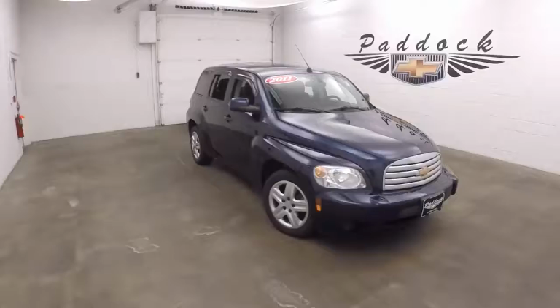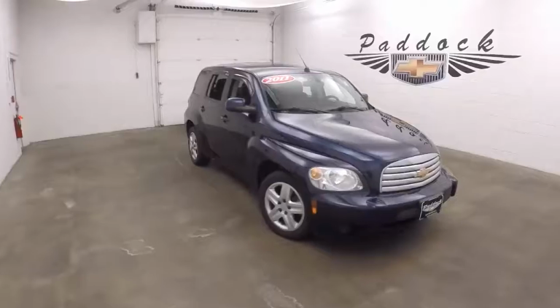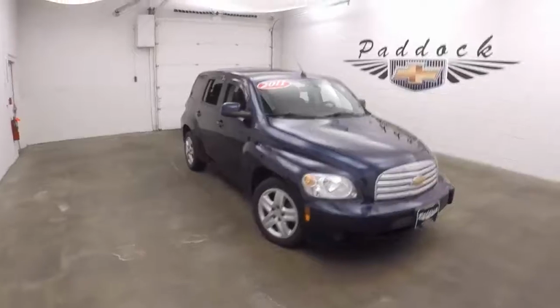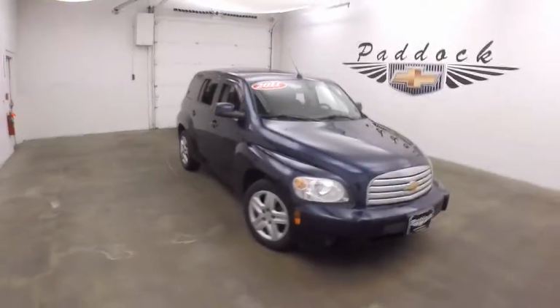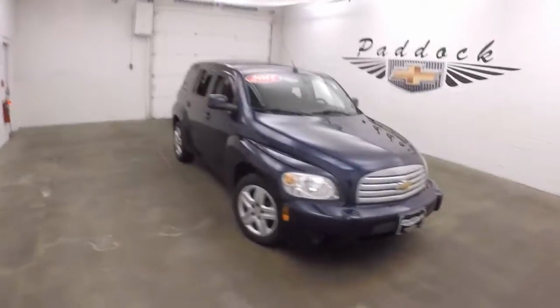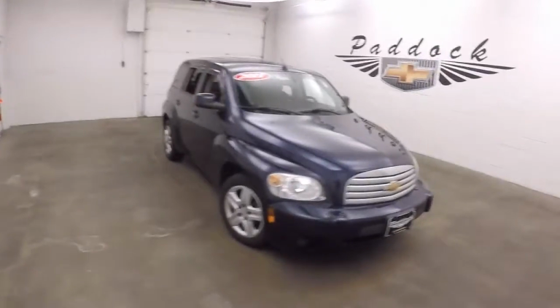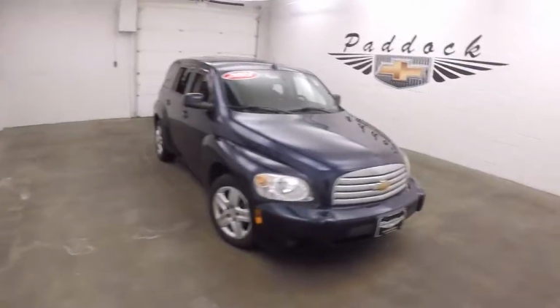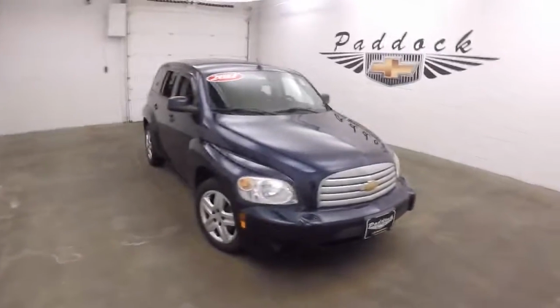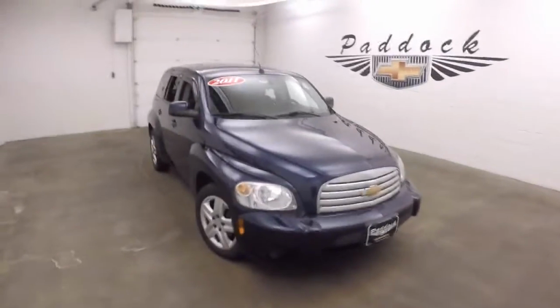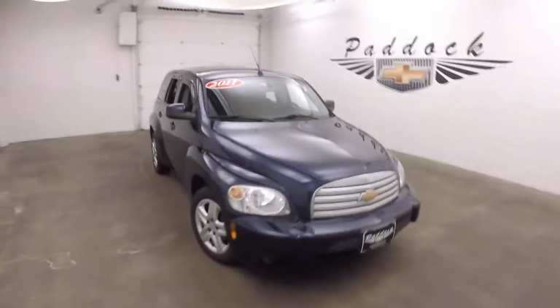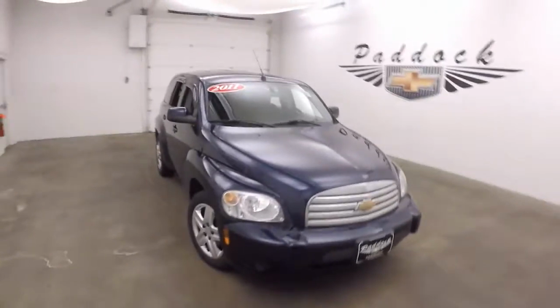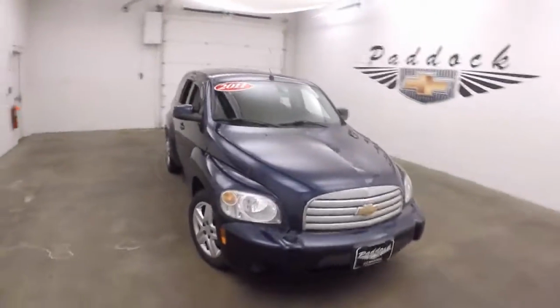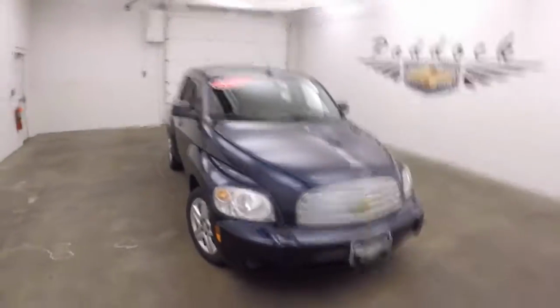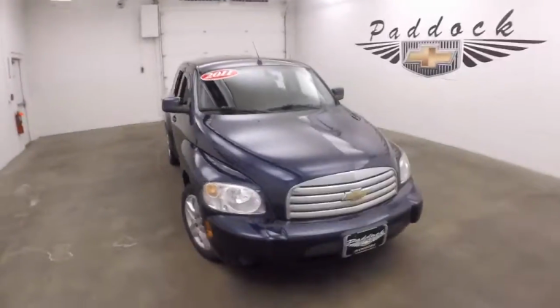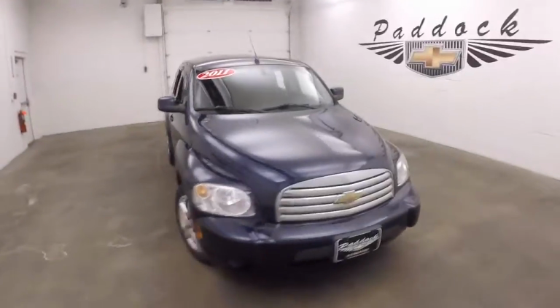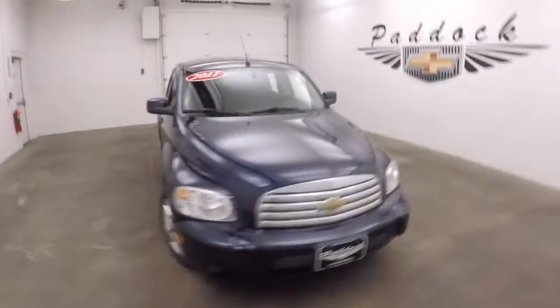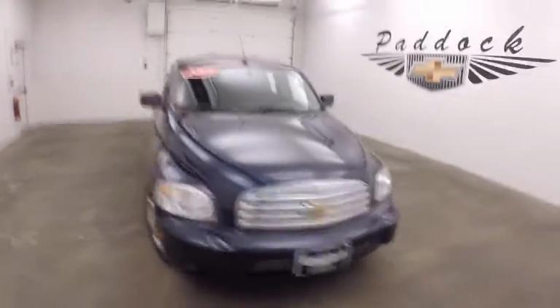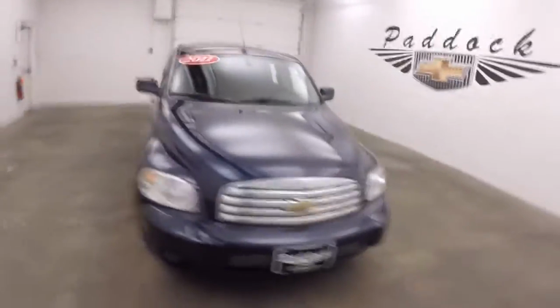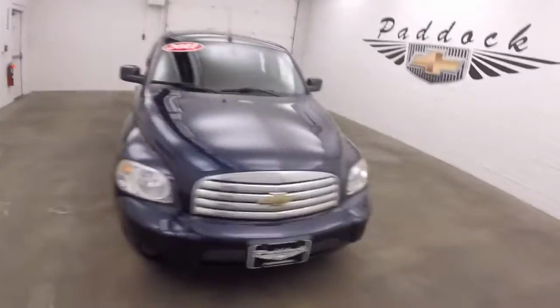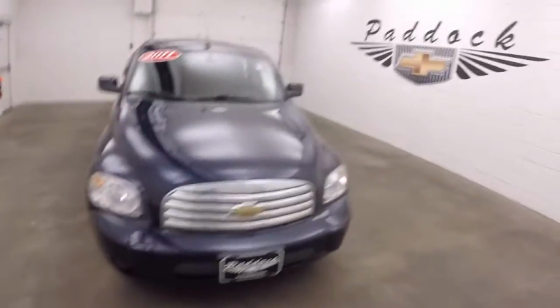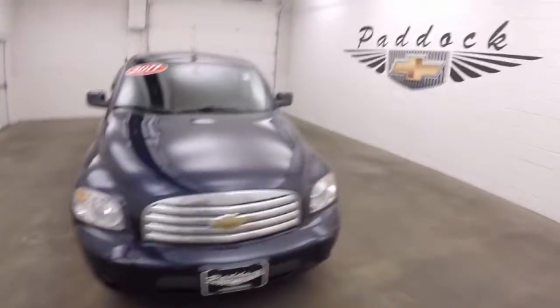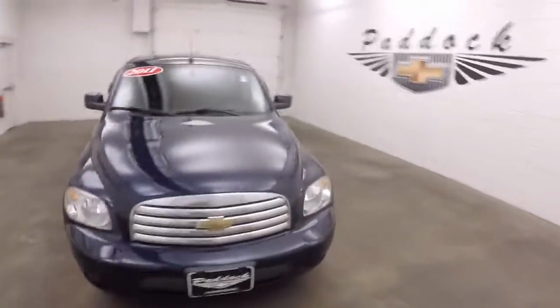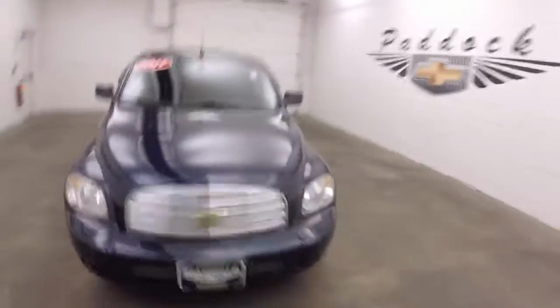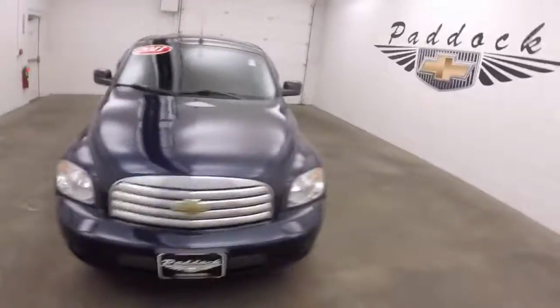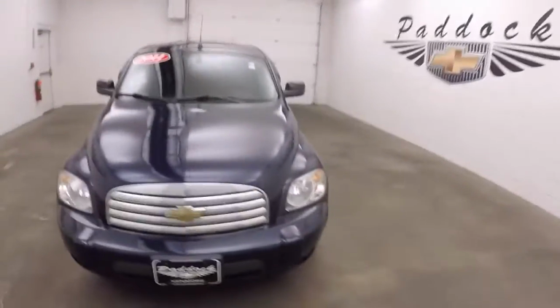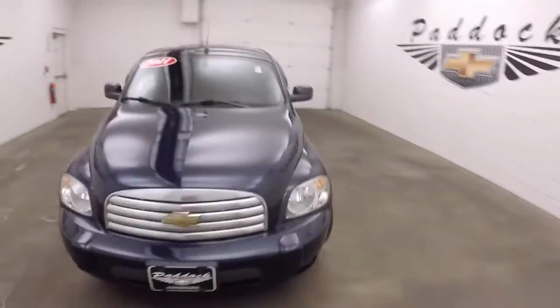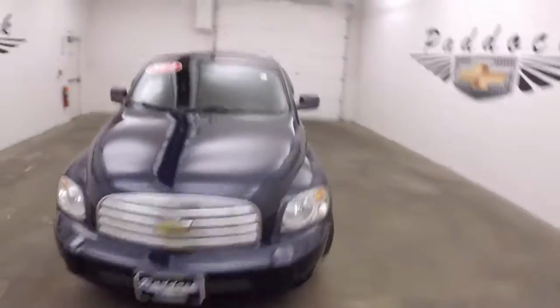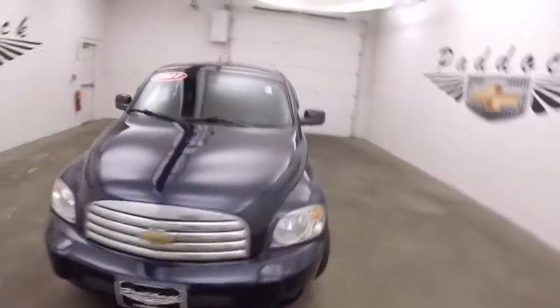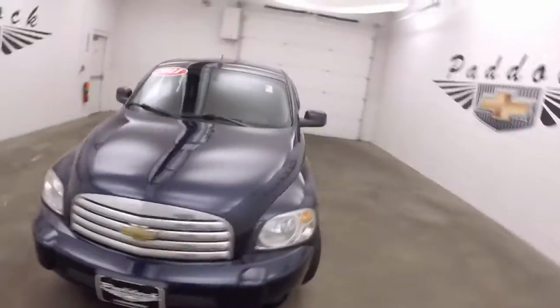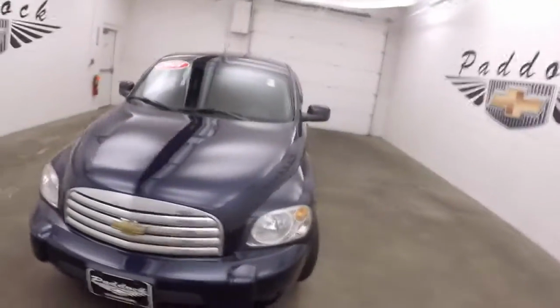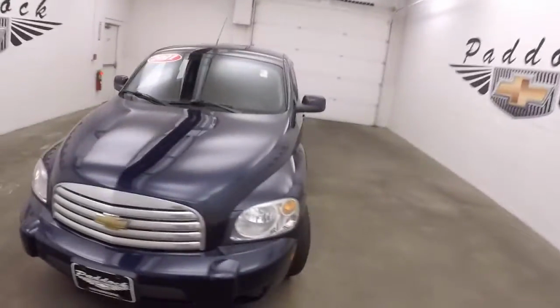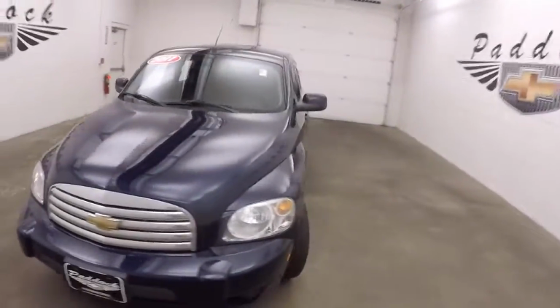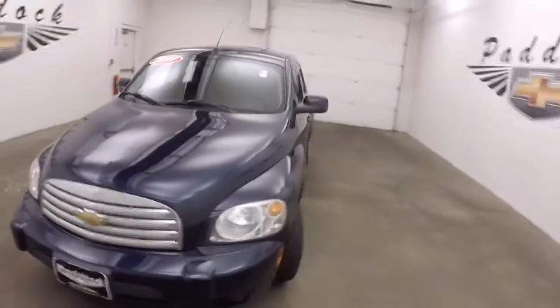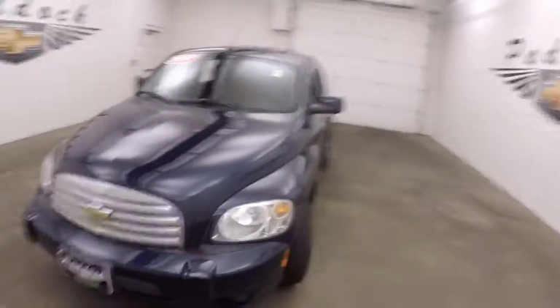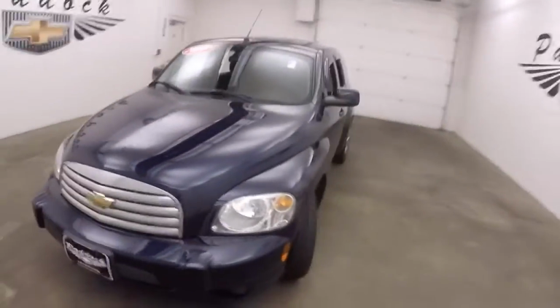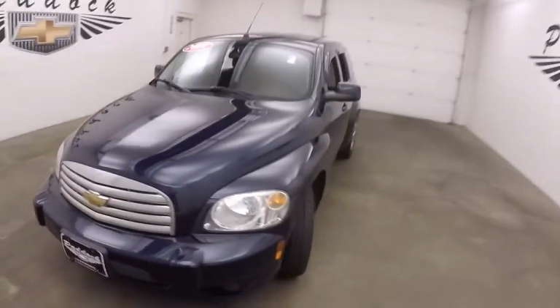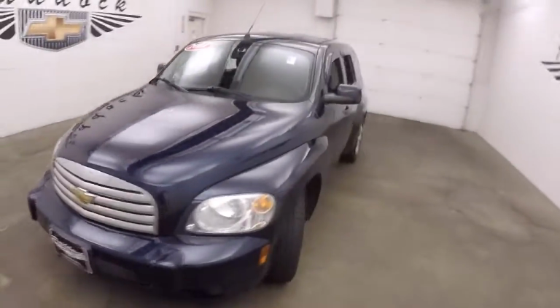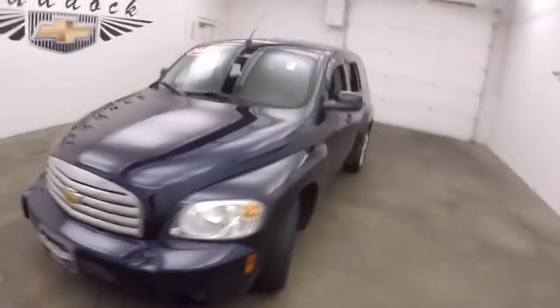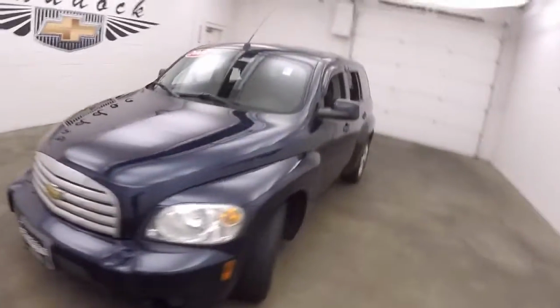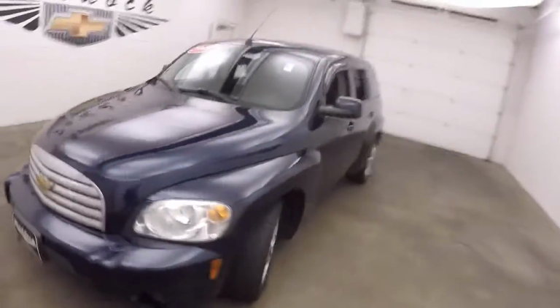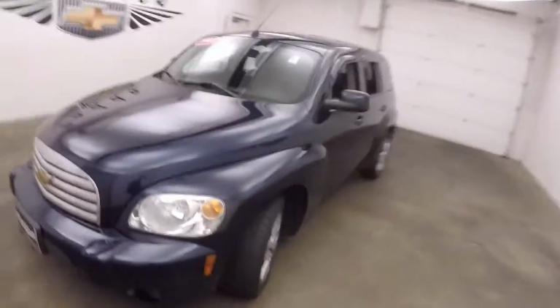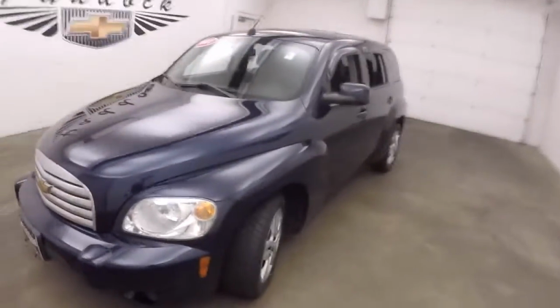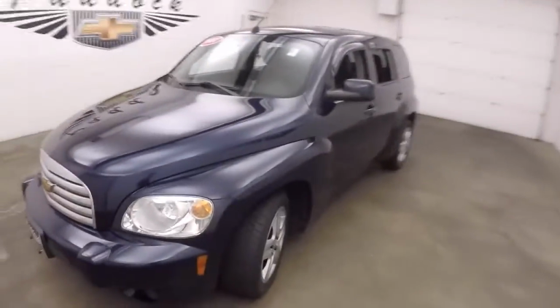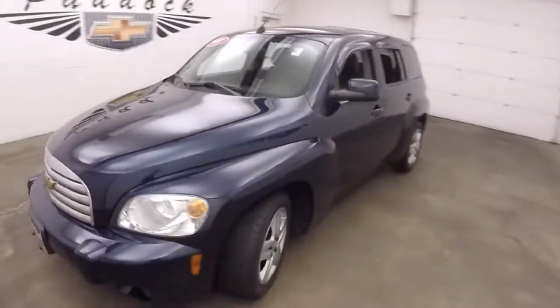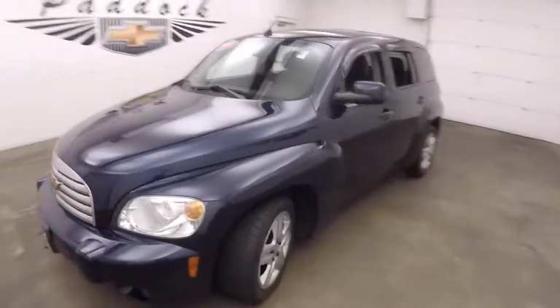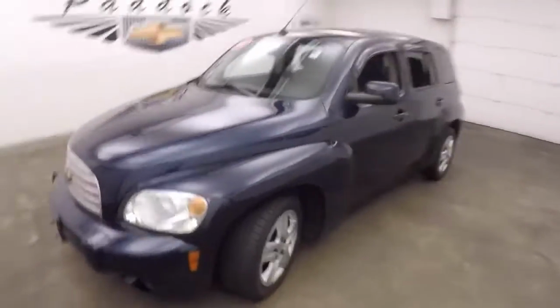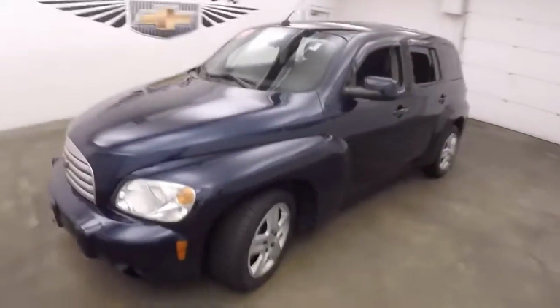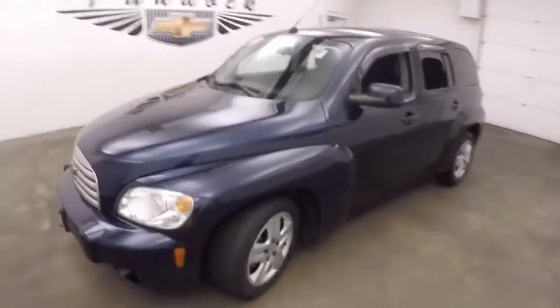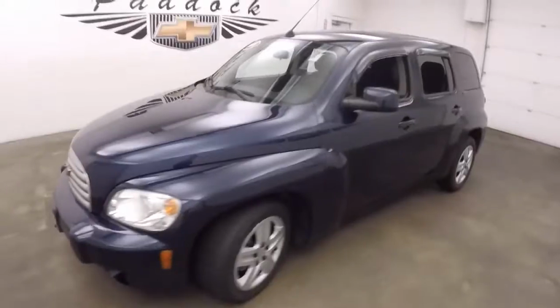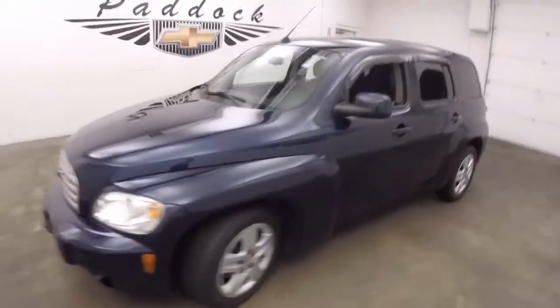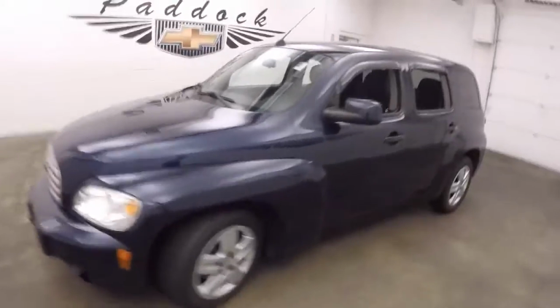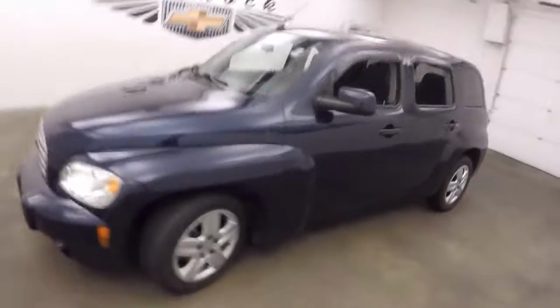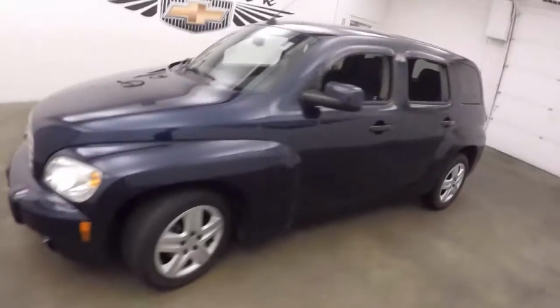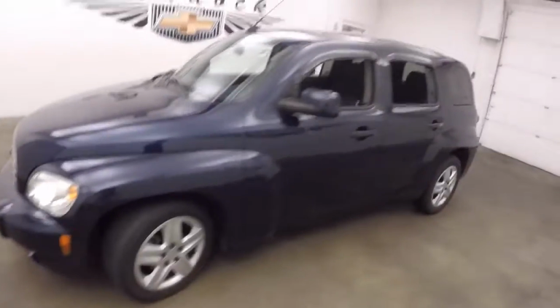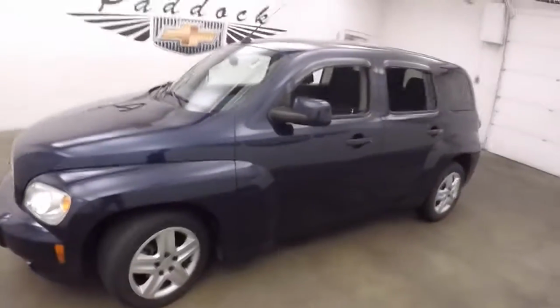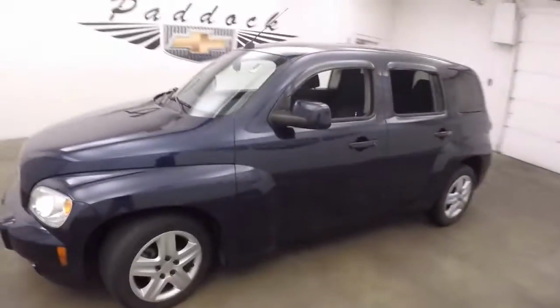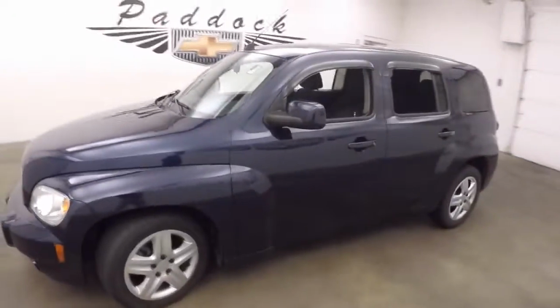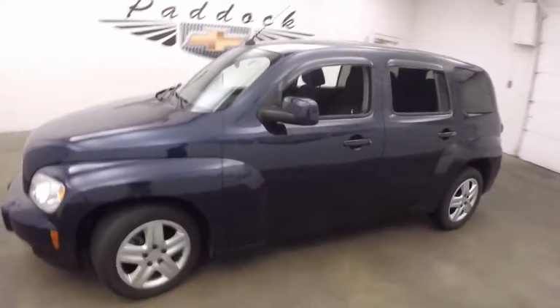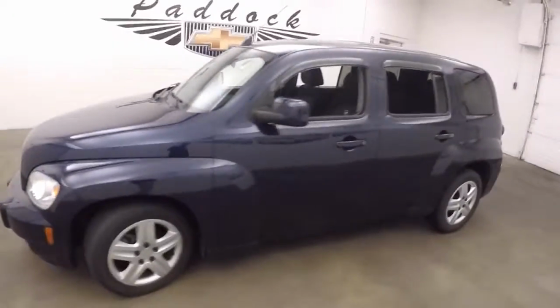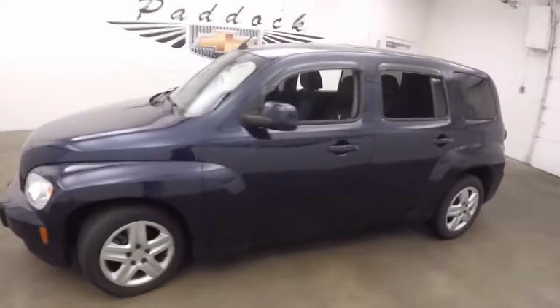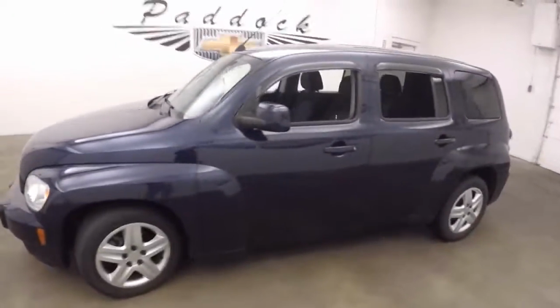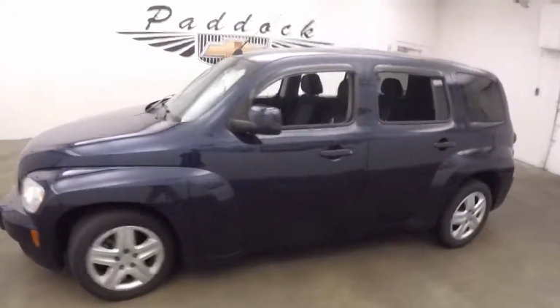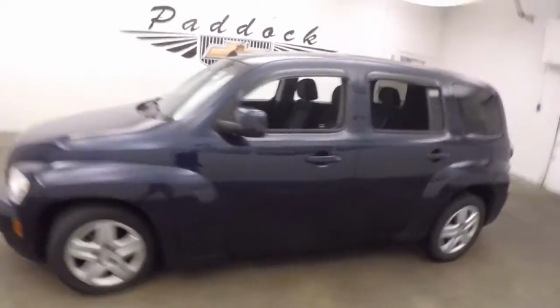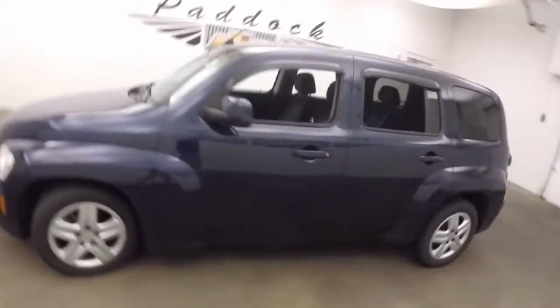It's a 2011 Chevy HHR. It's a nice dark blue color. This car's in good shape.